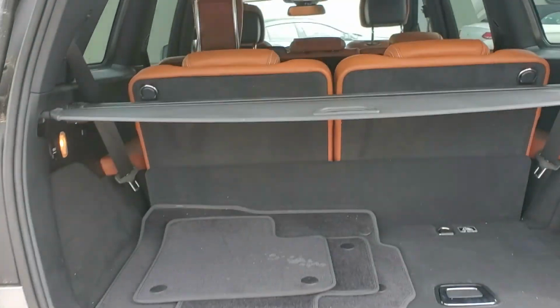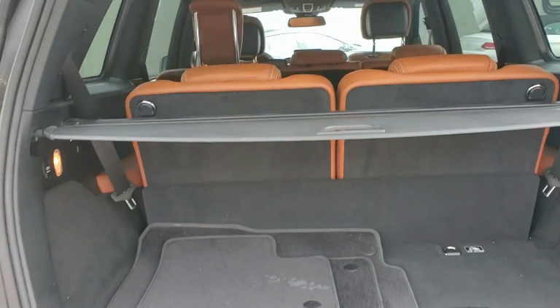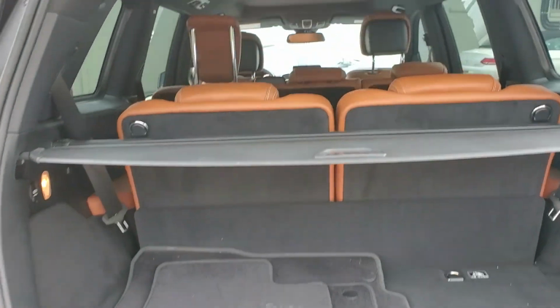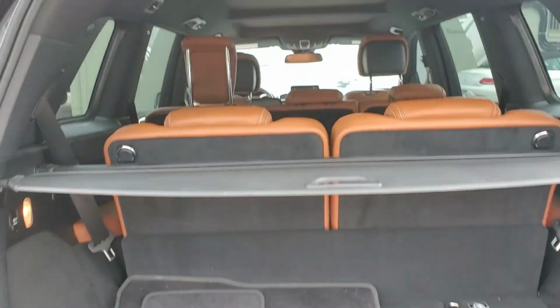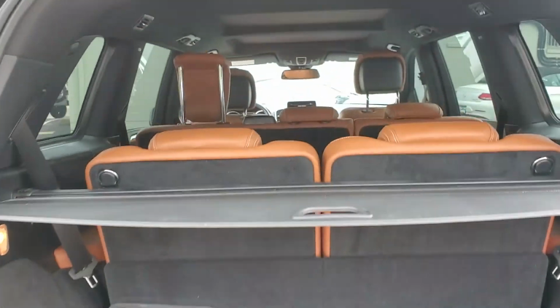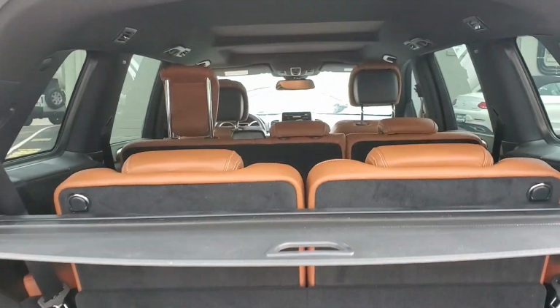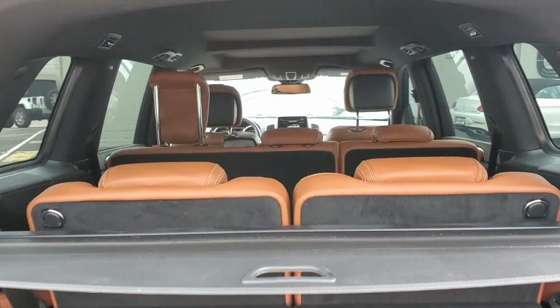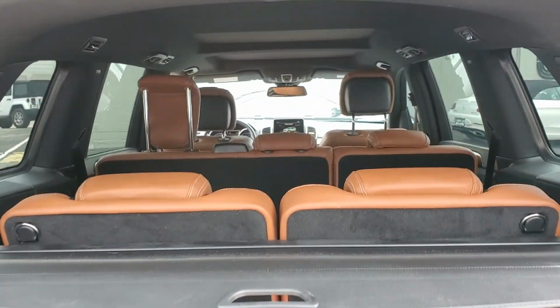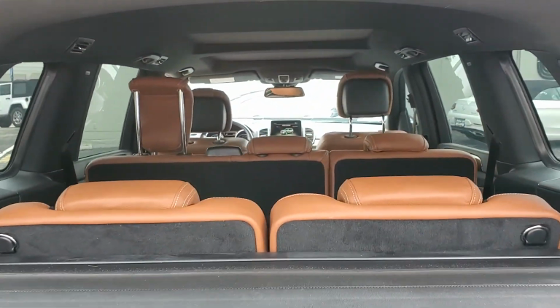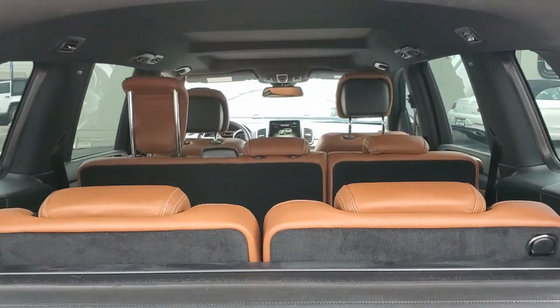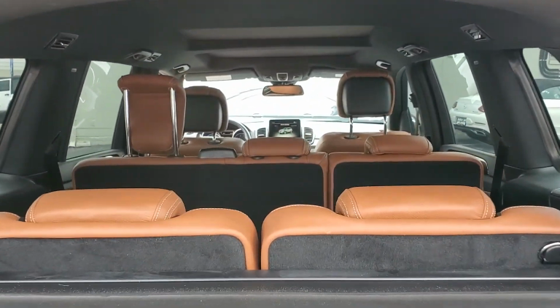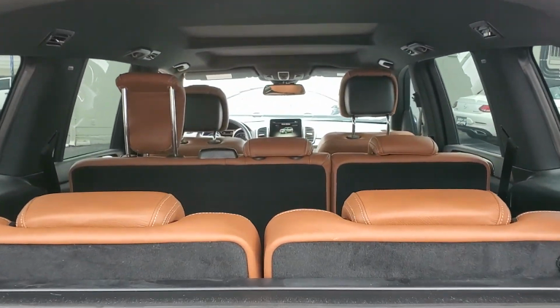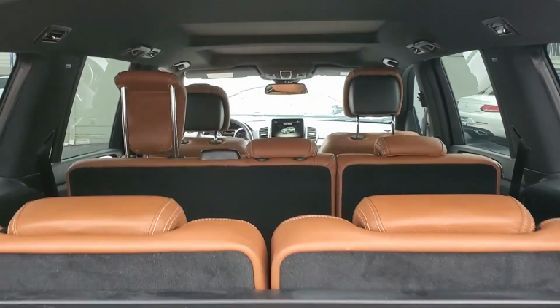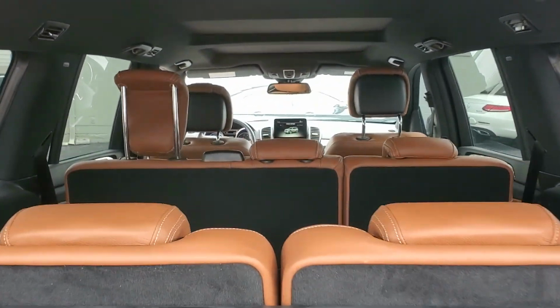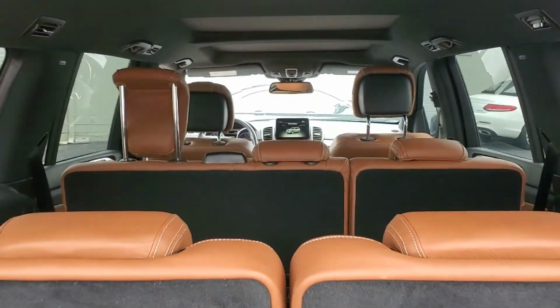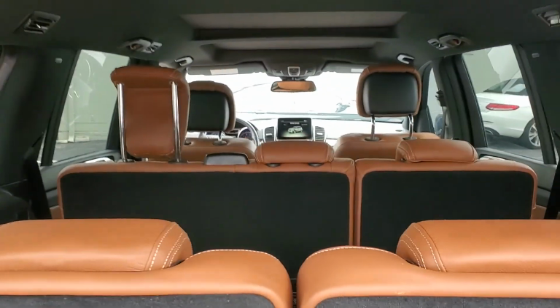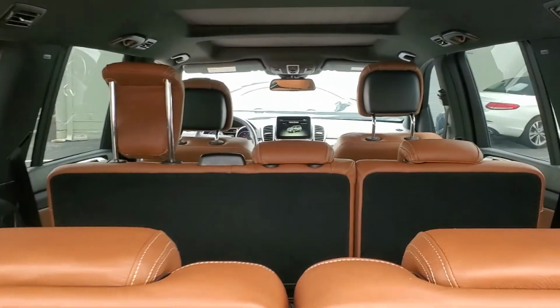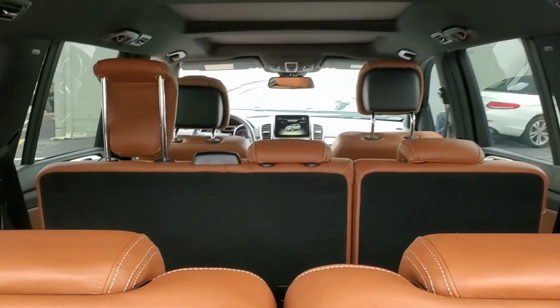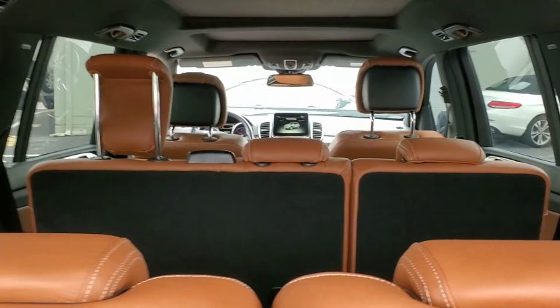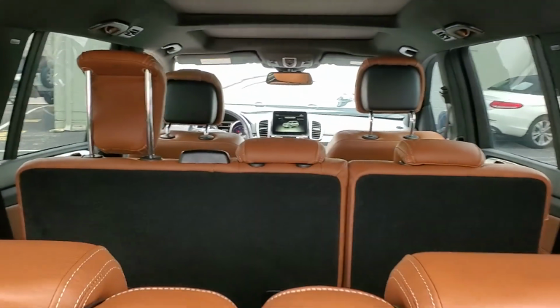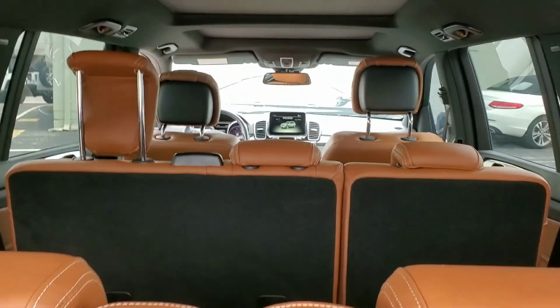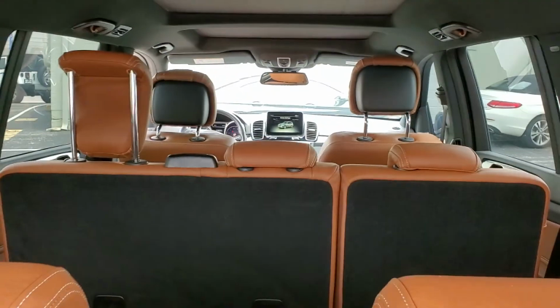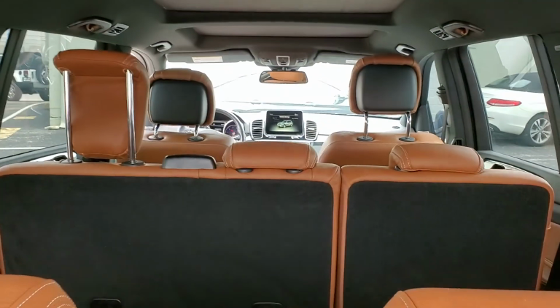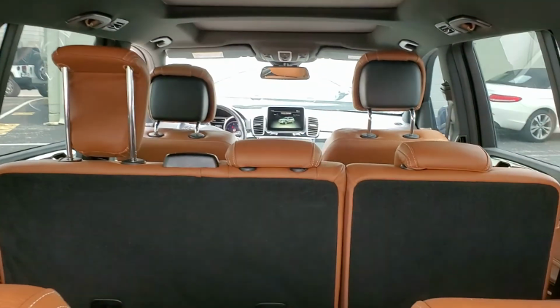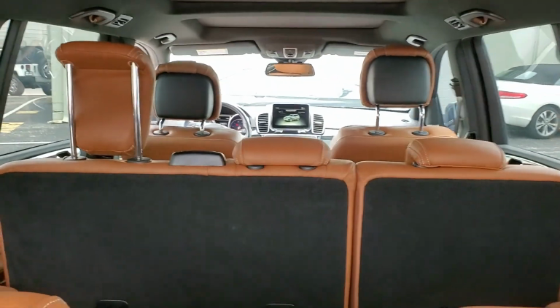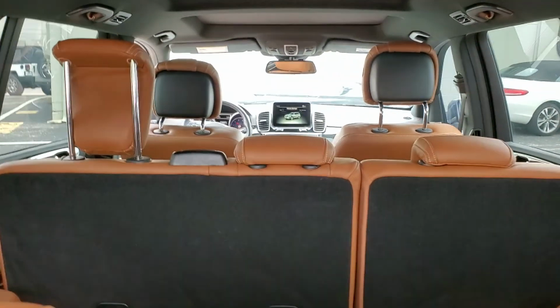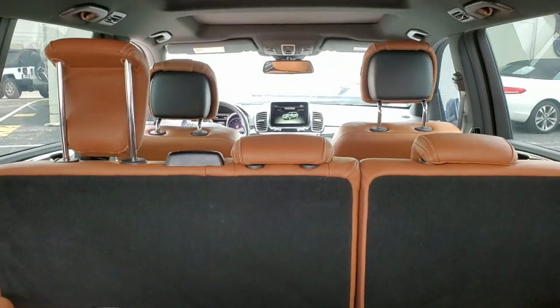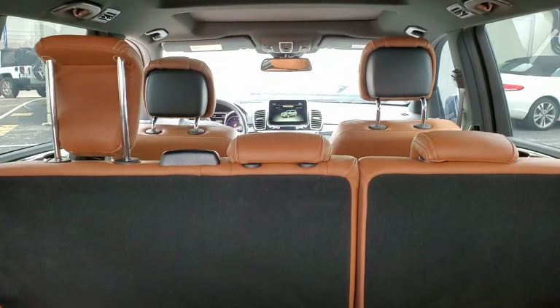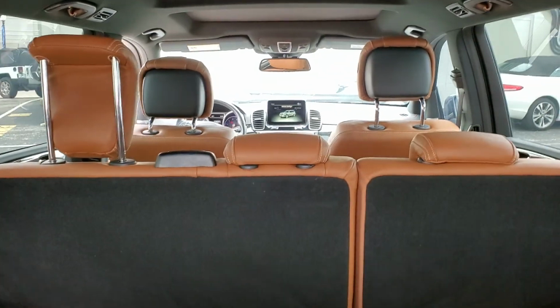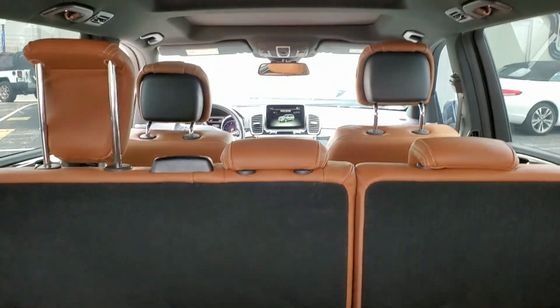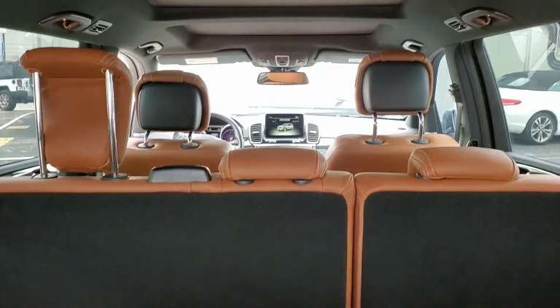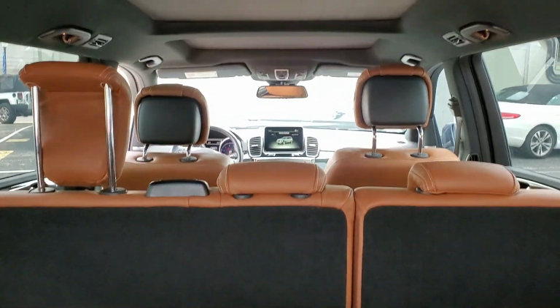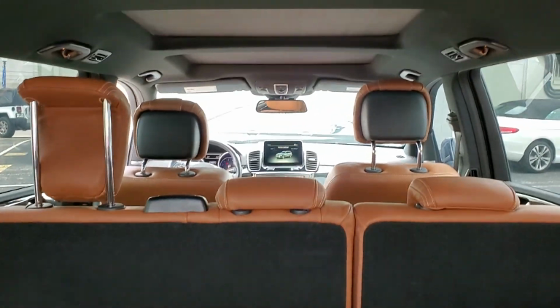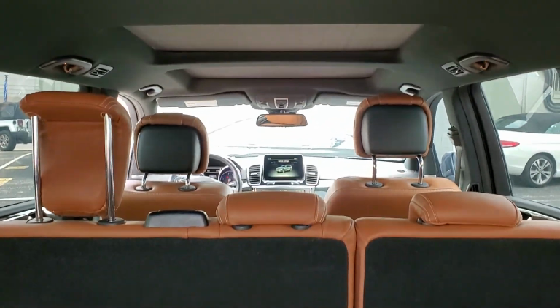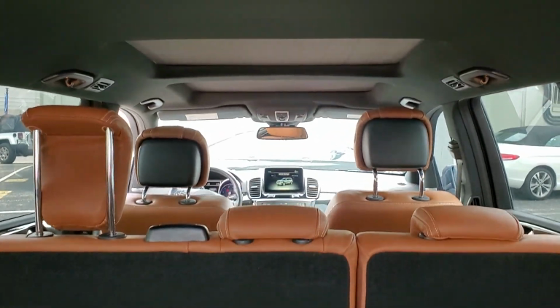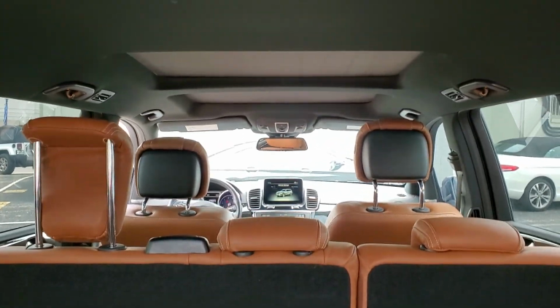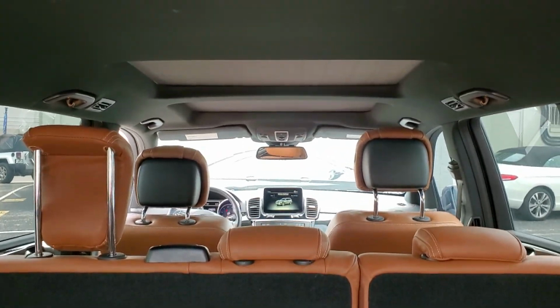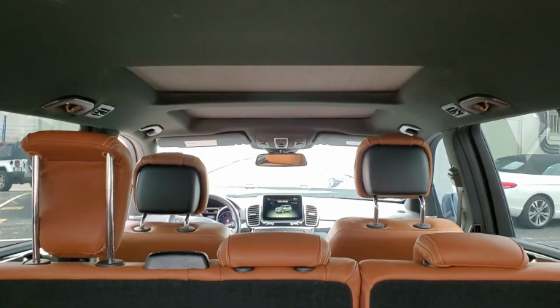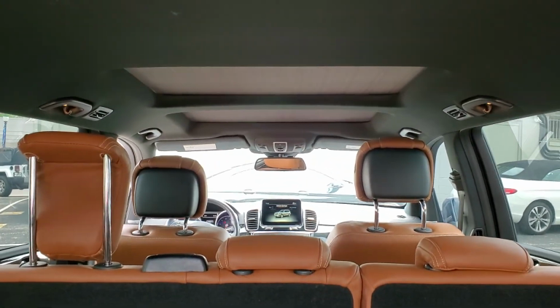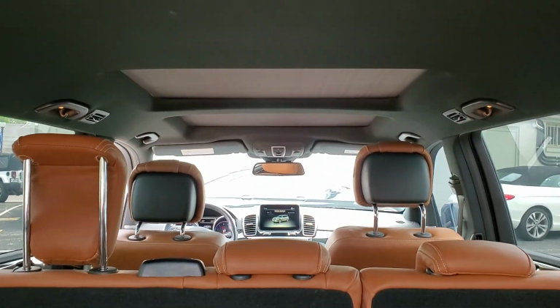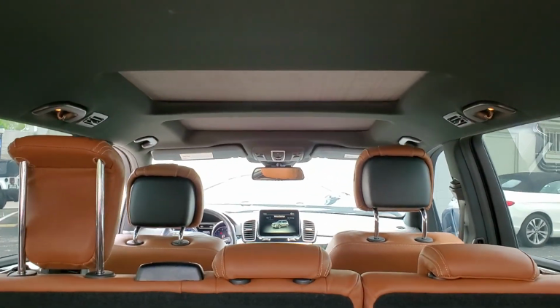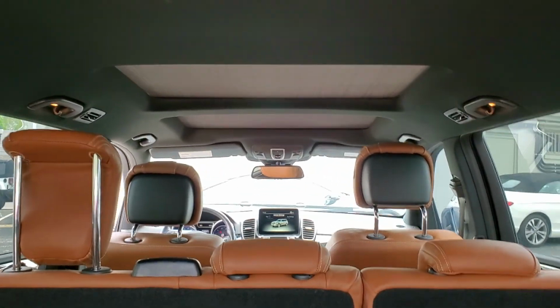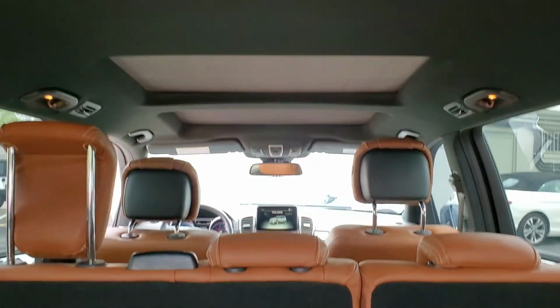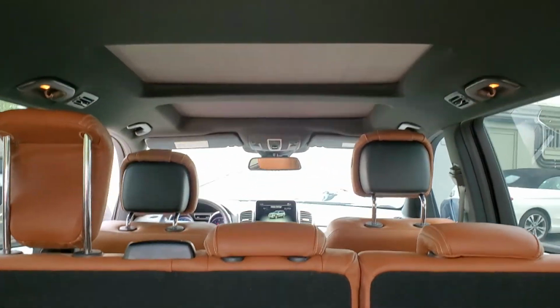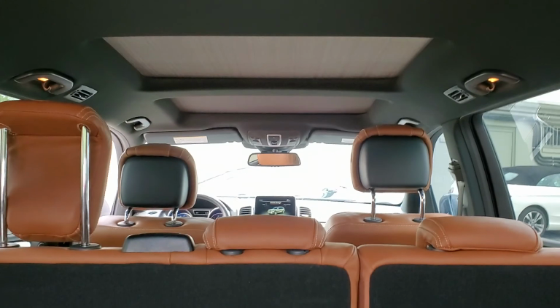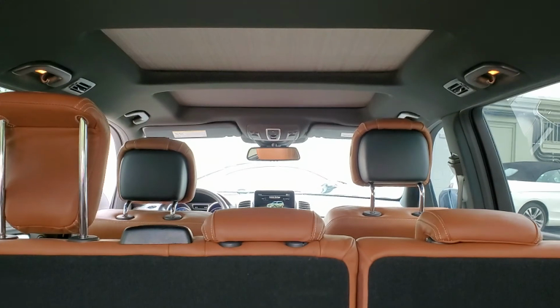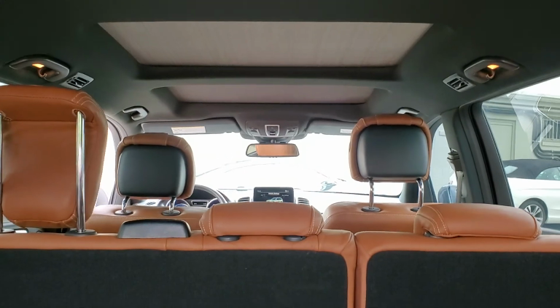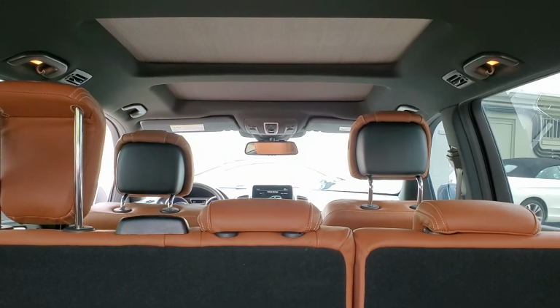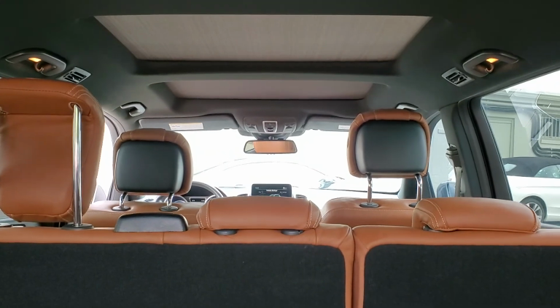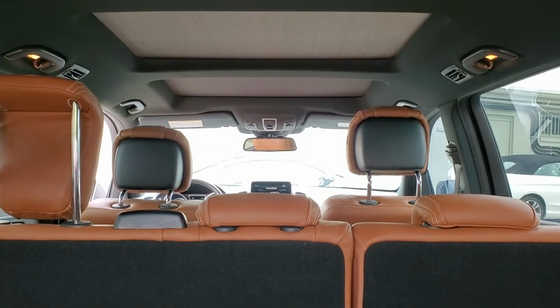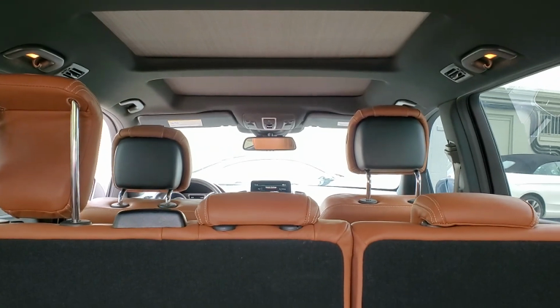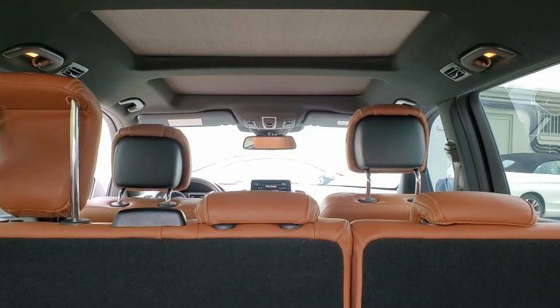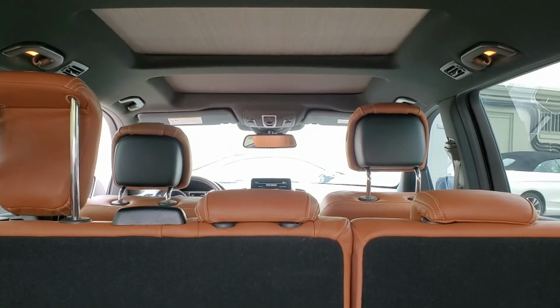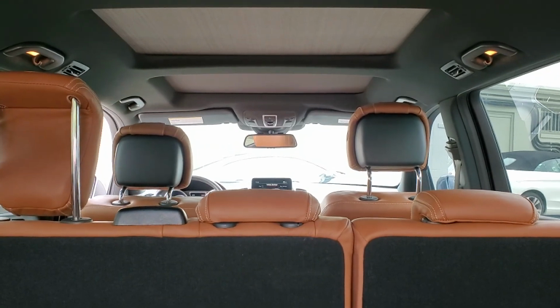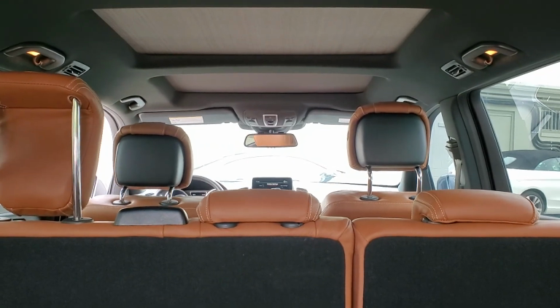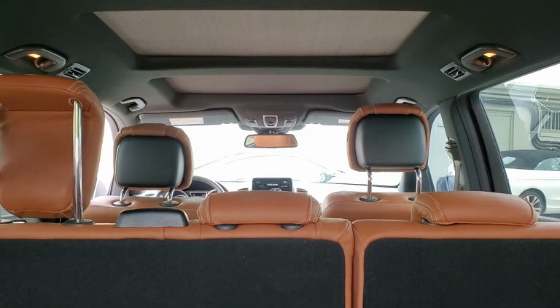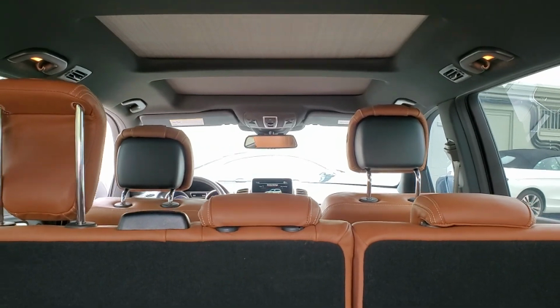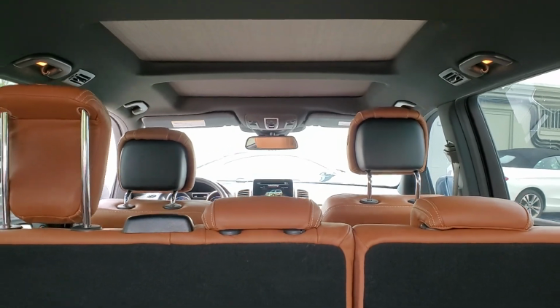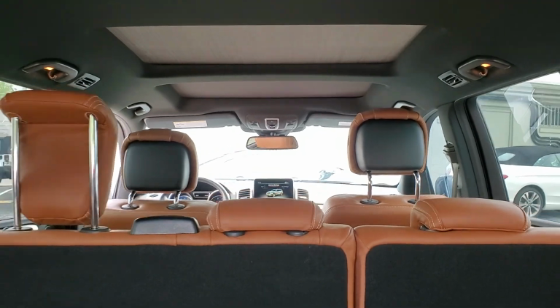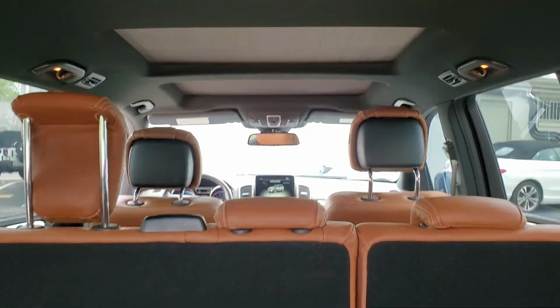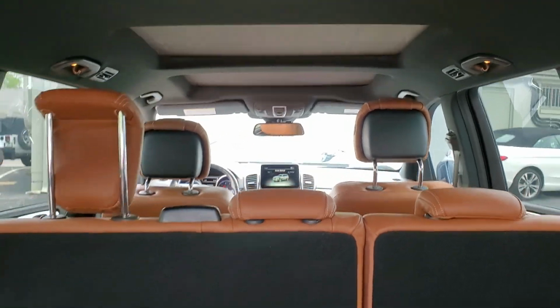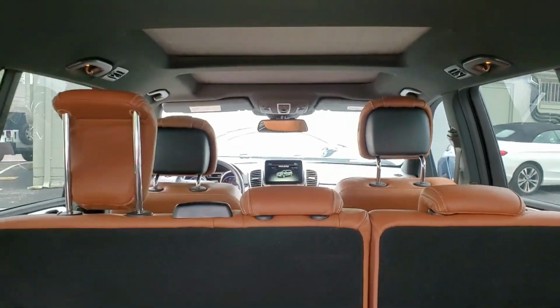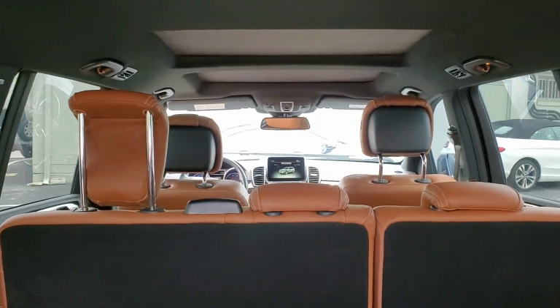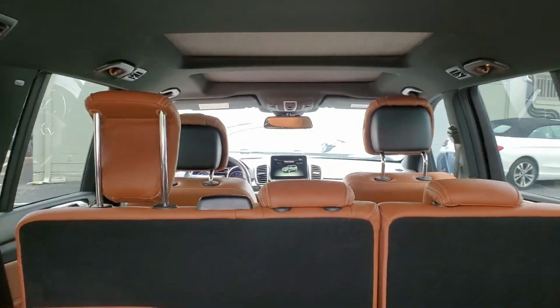Exterior color. Three rows. Huge sunroof.